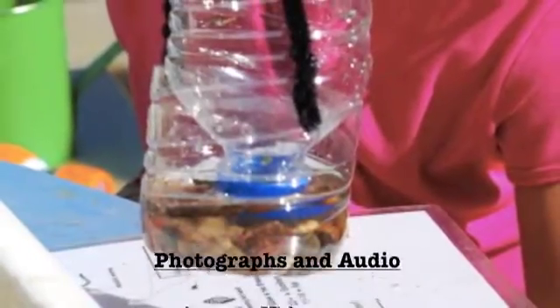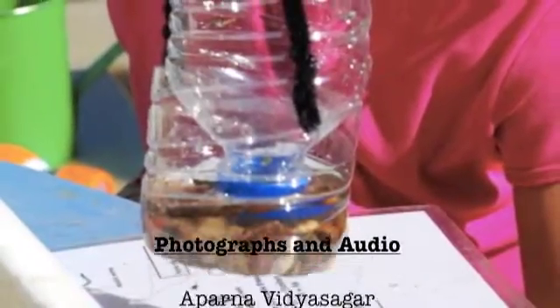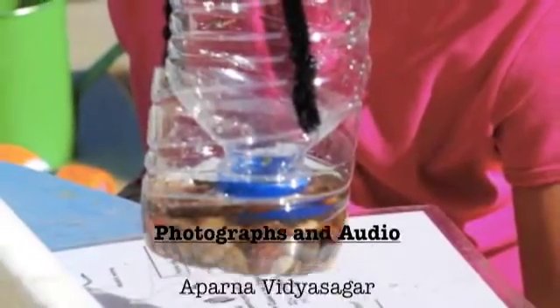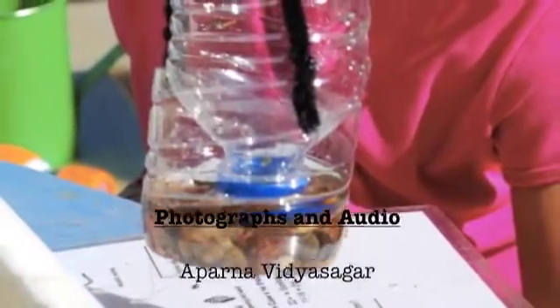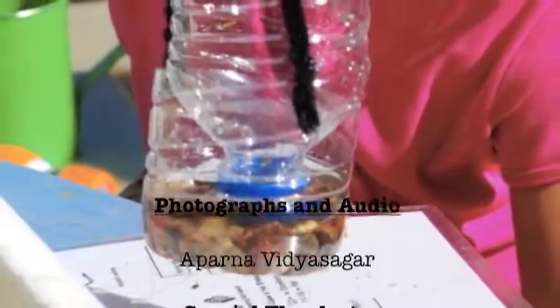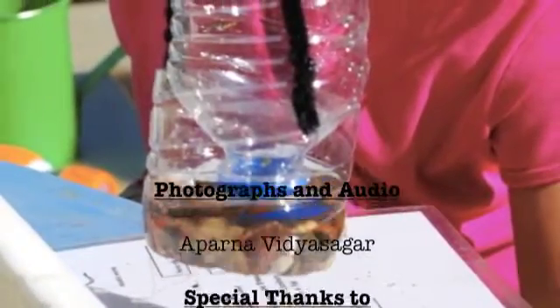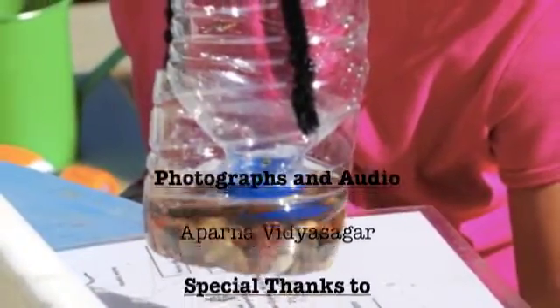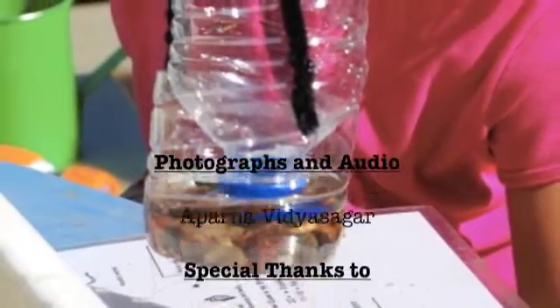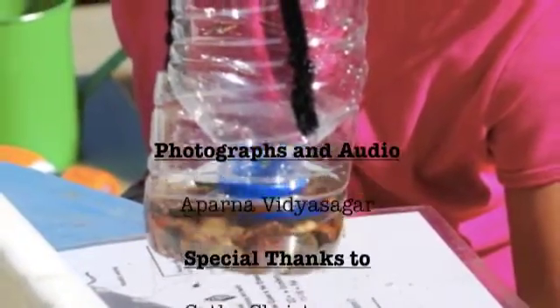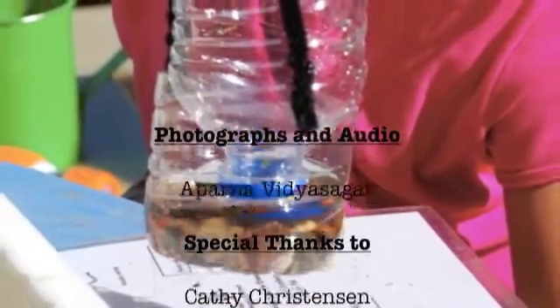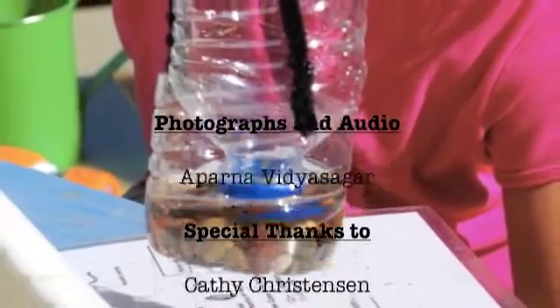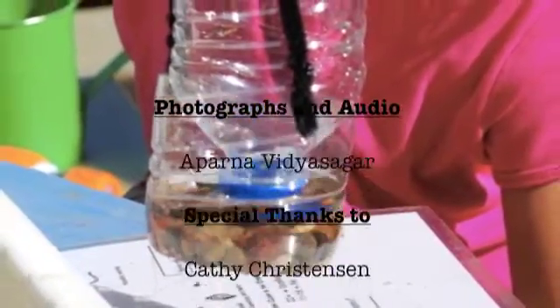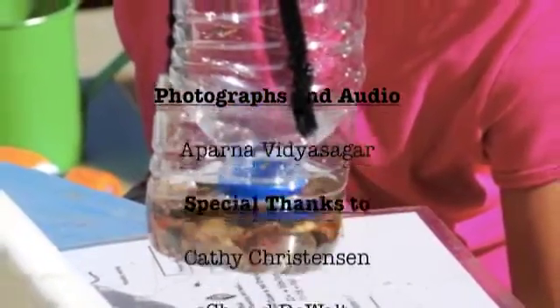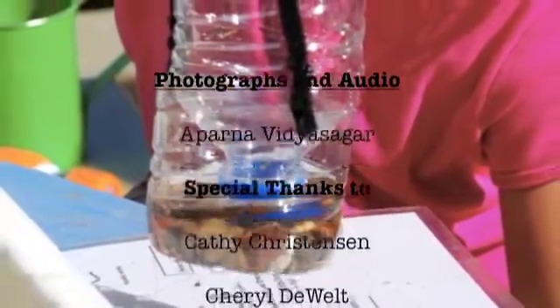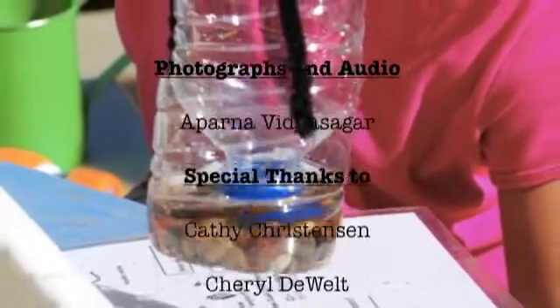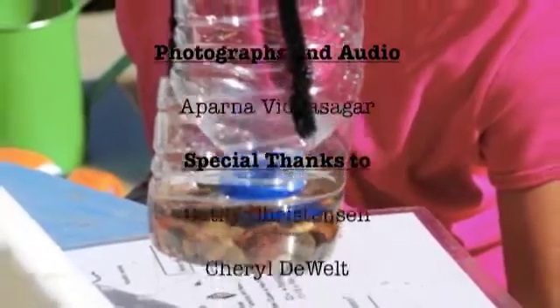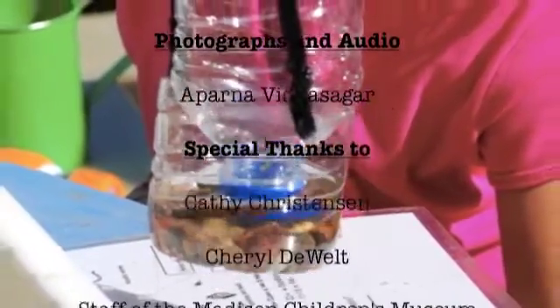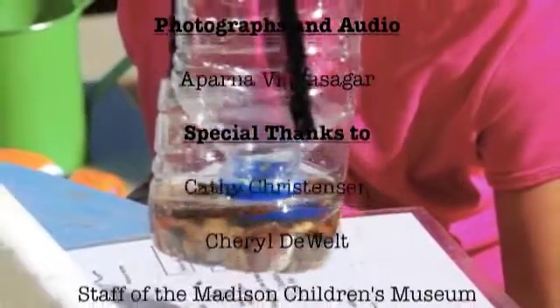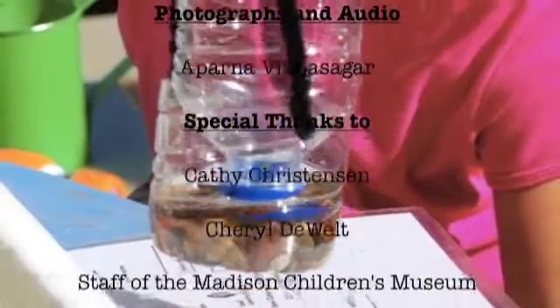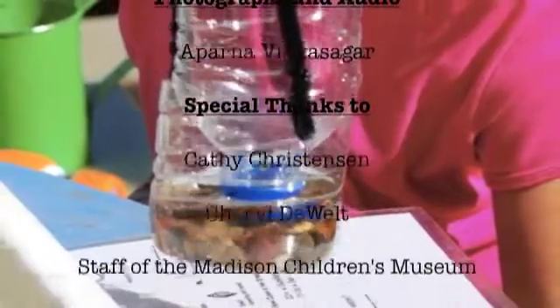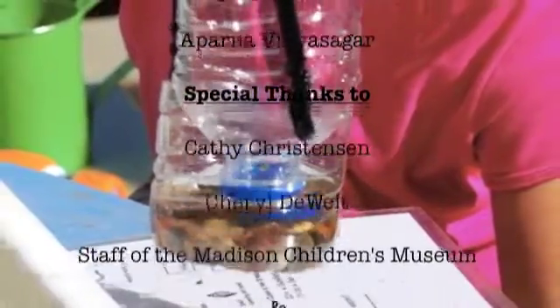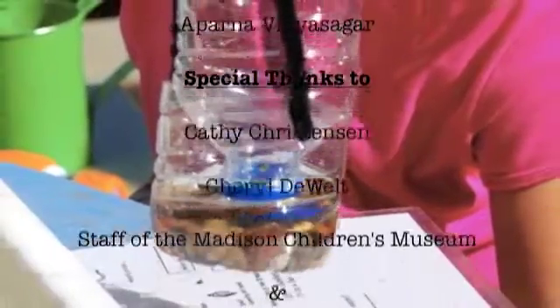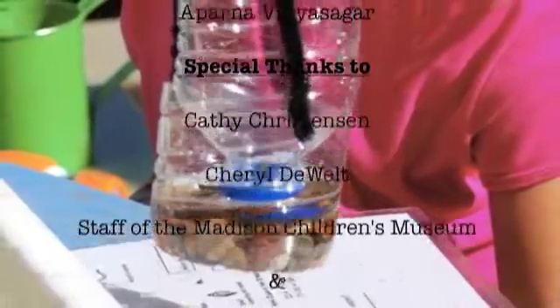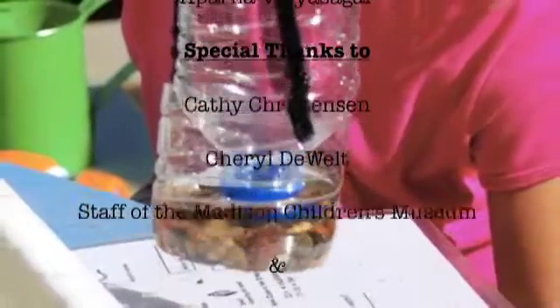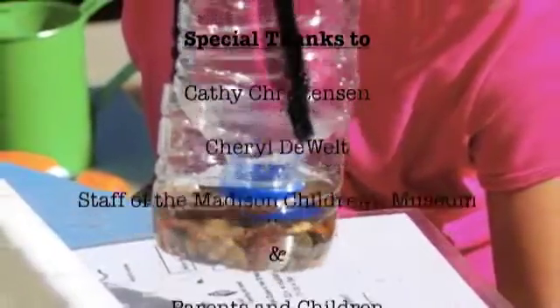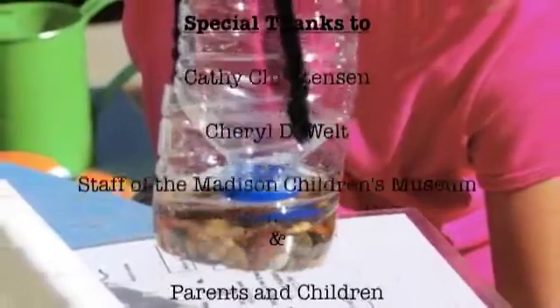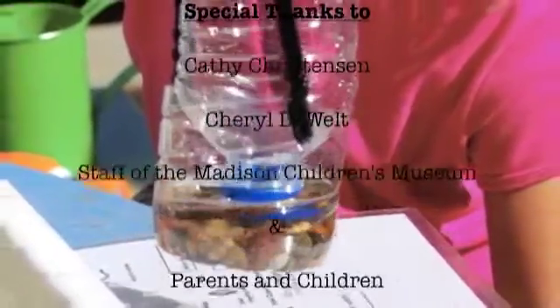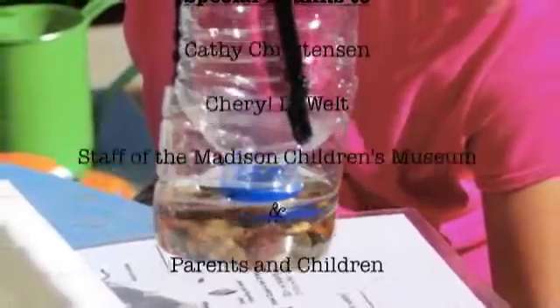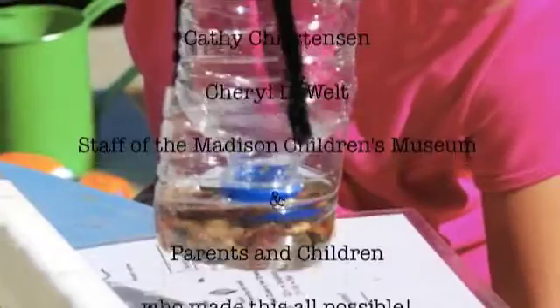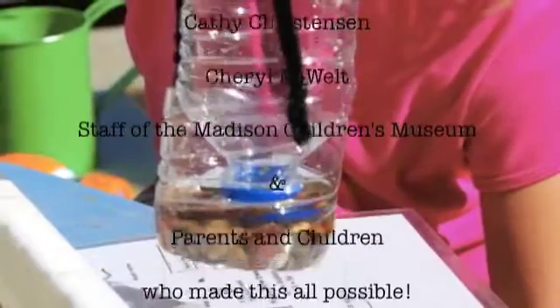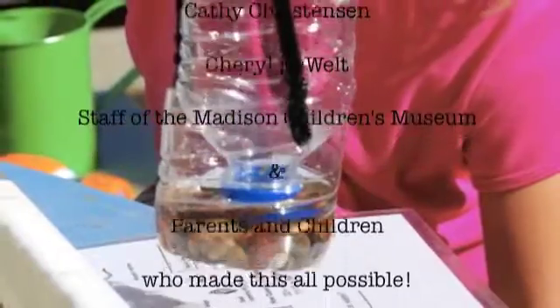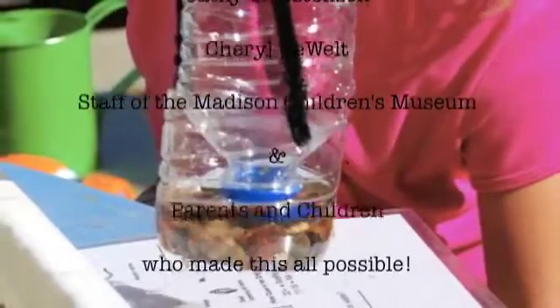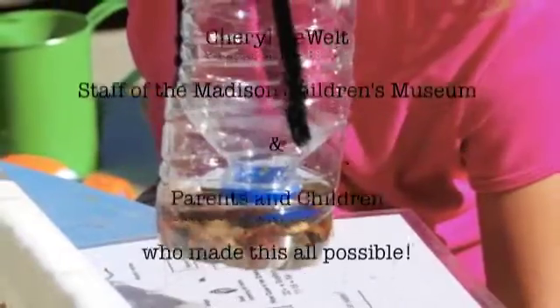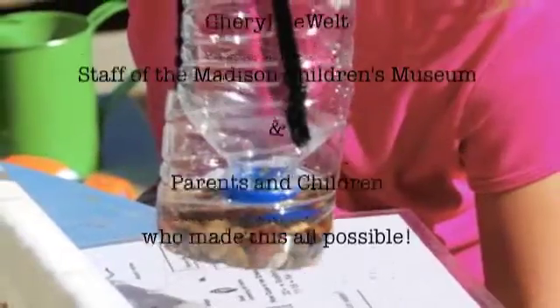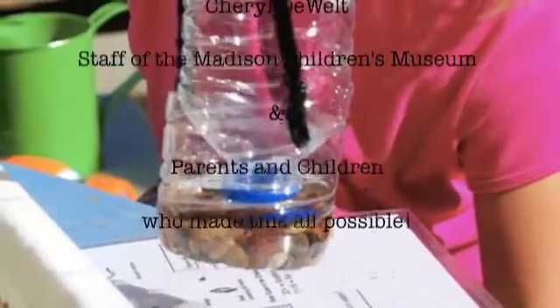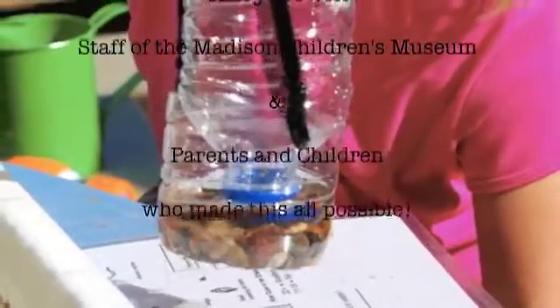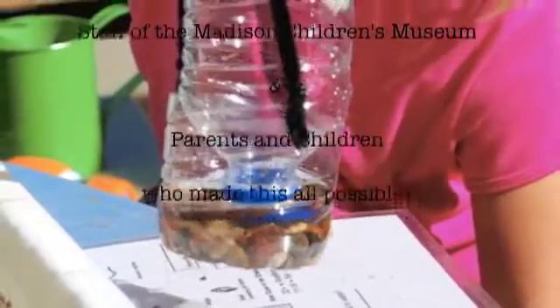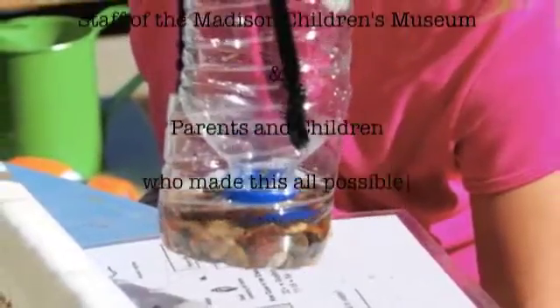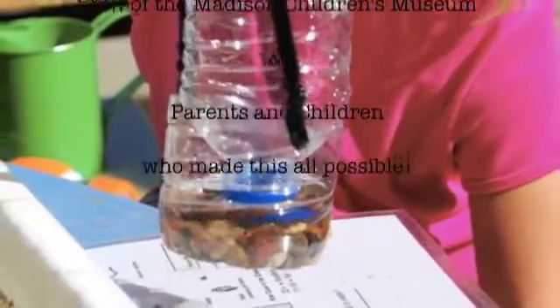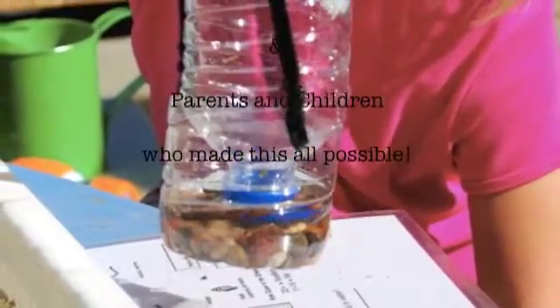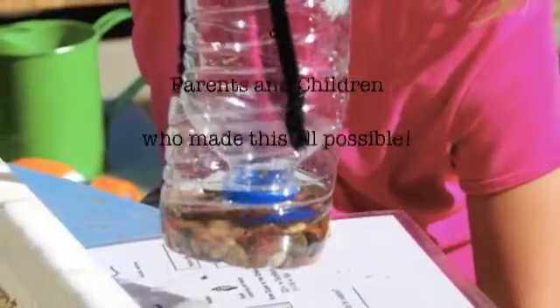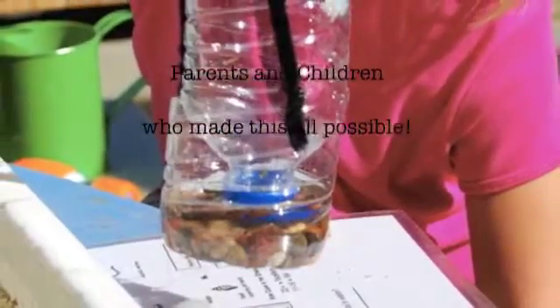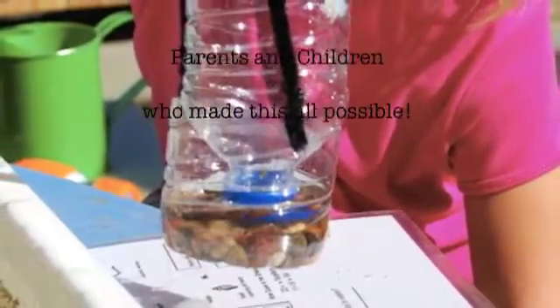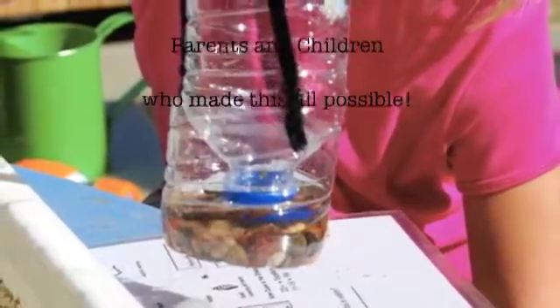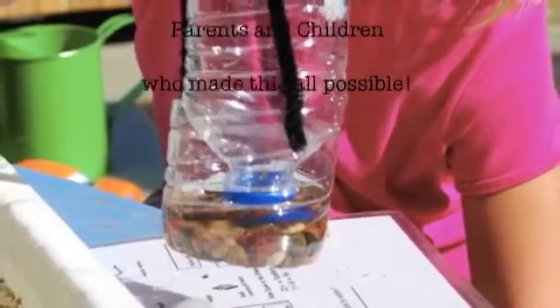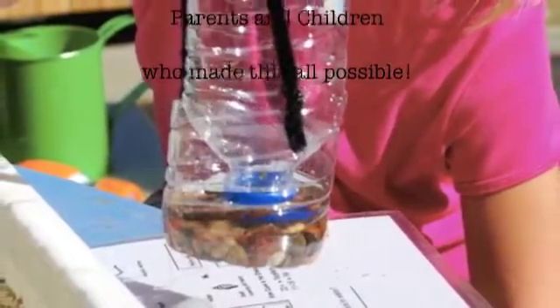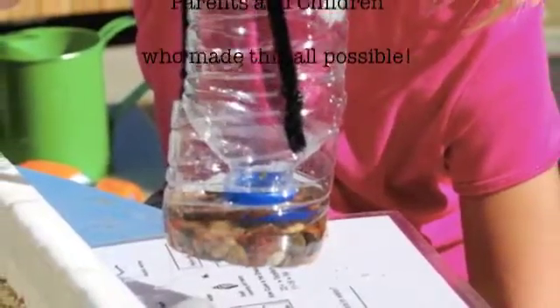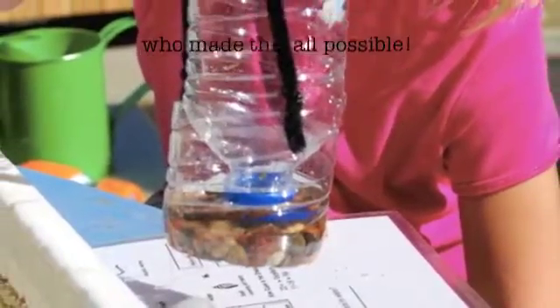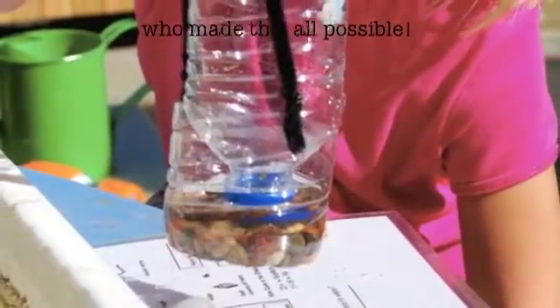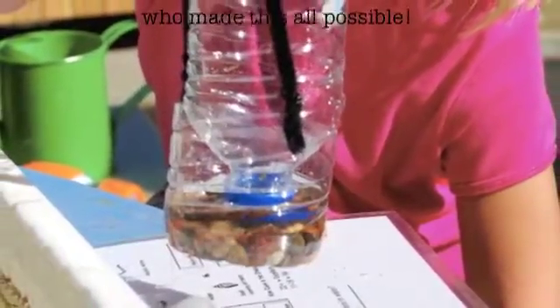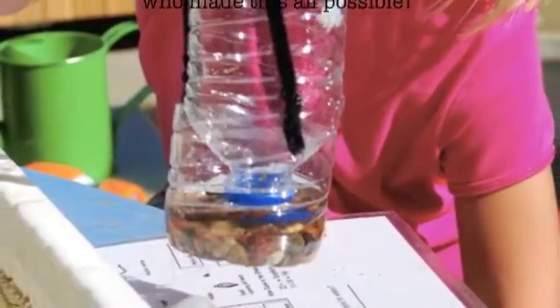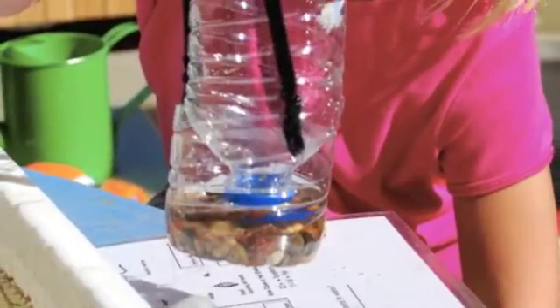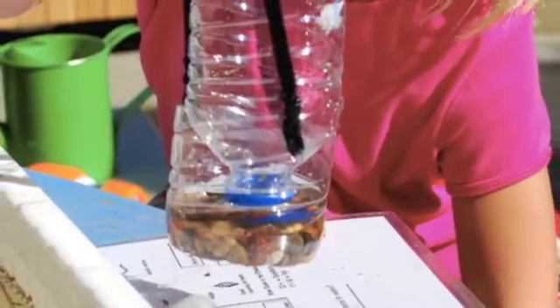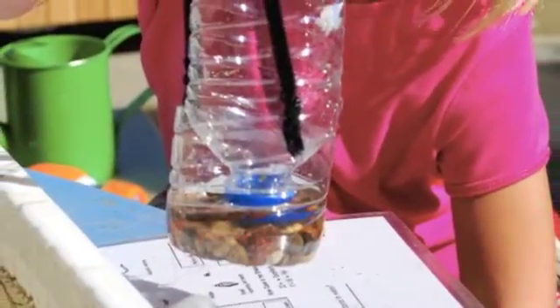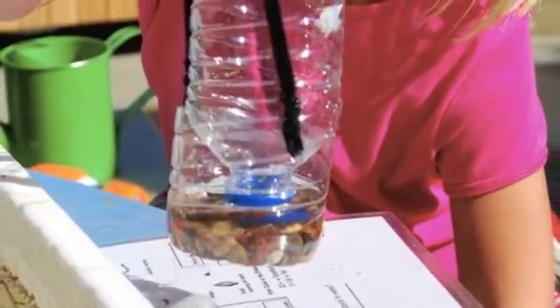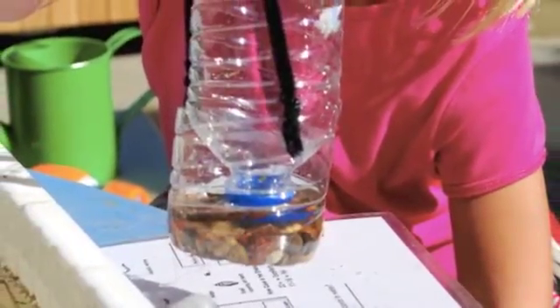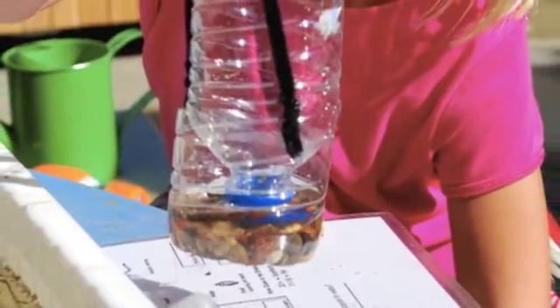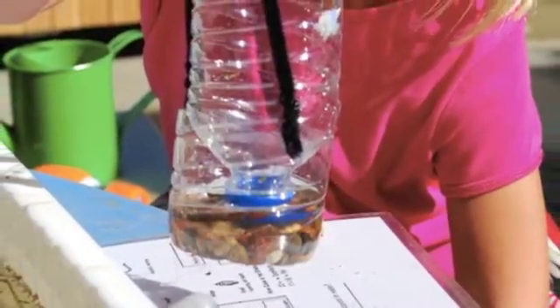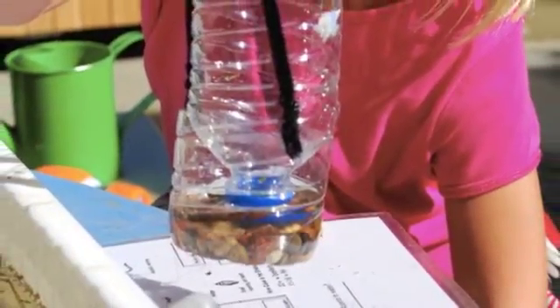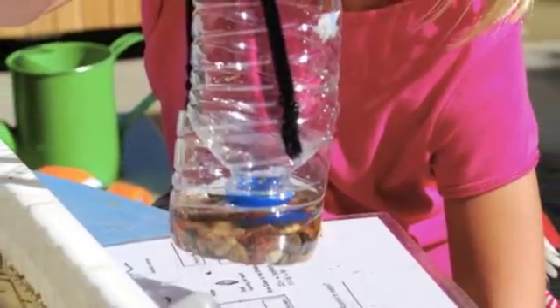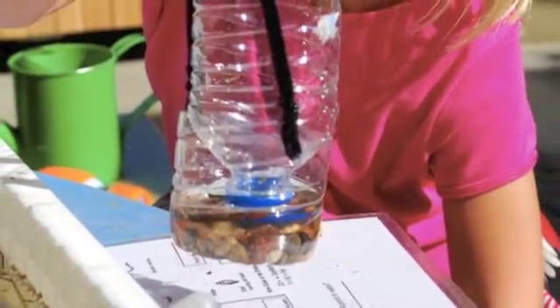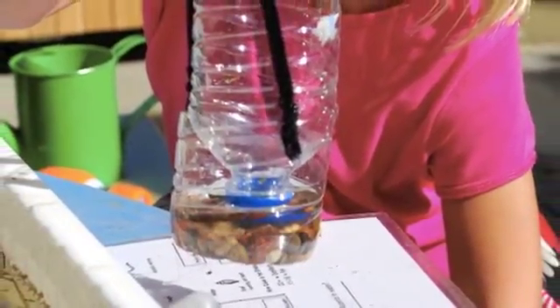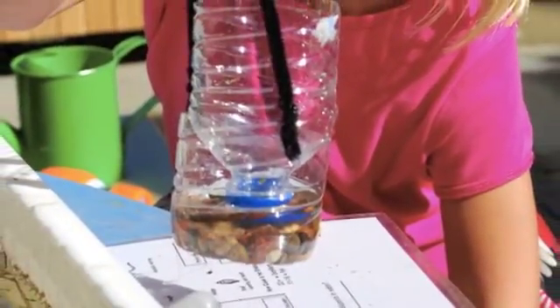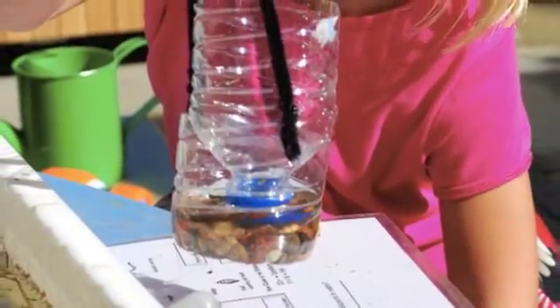It's called aquaponics. So instead of using soil to grow, this plant will use just the water. That's a great example.